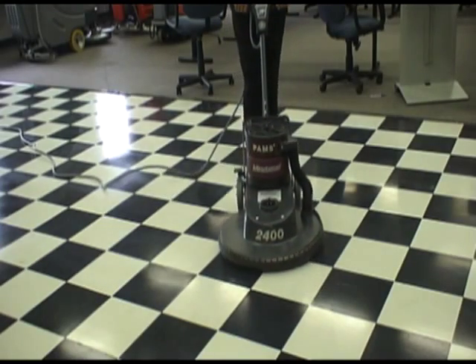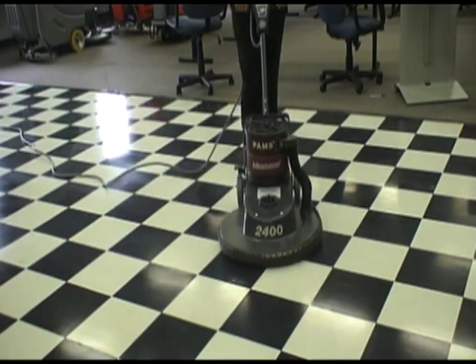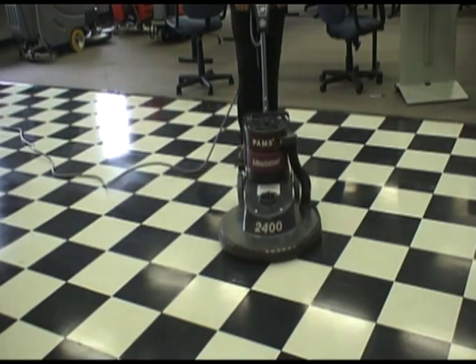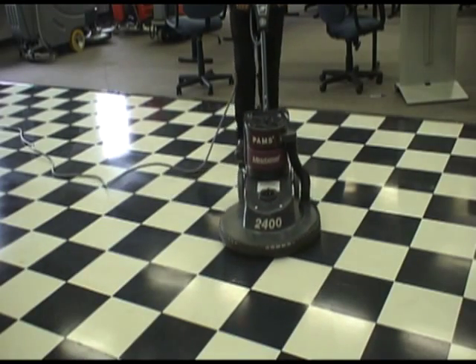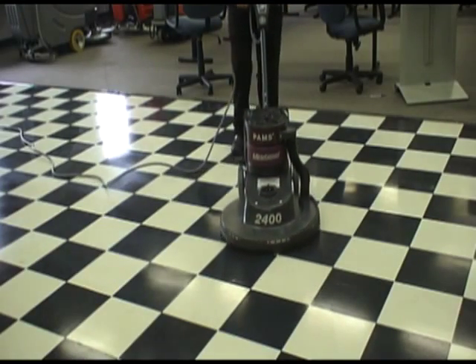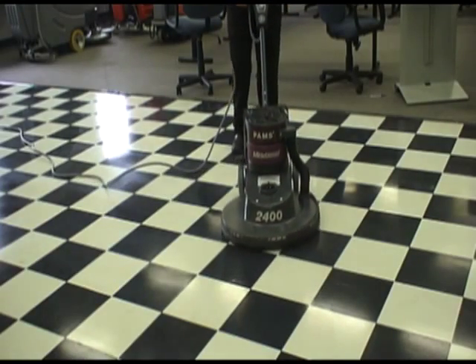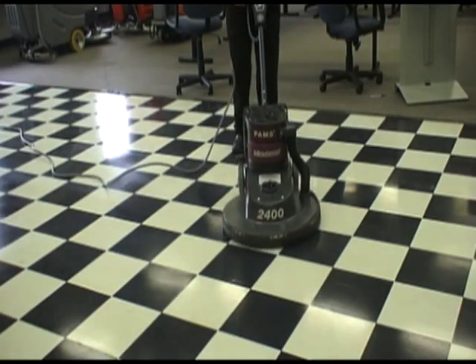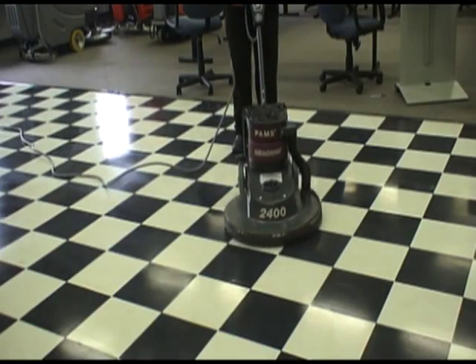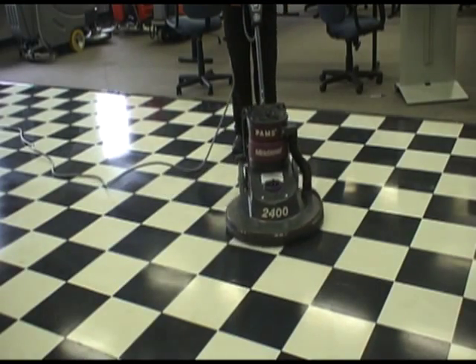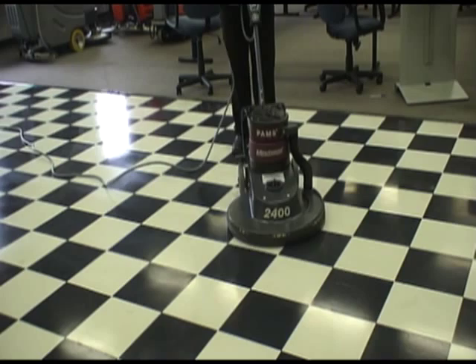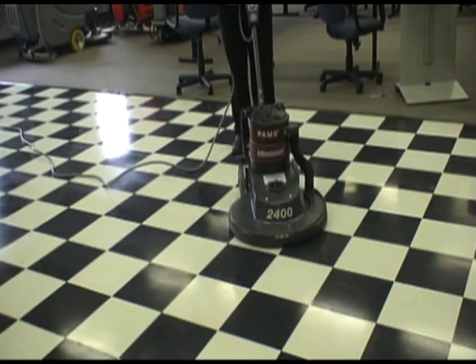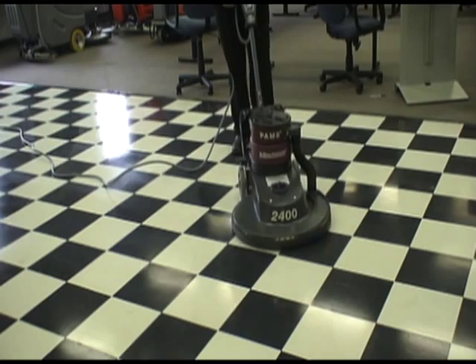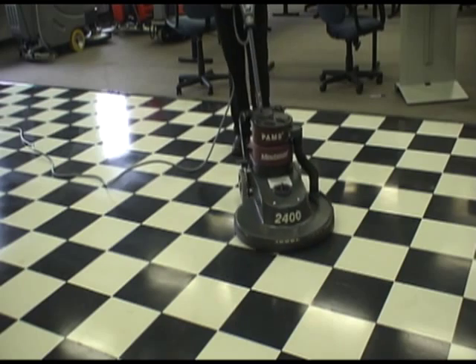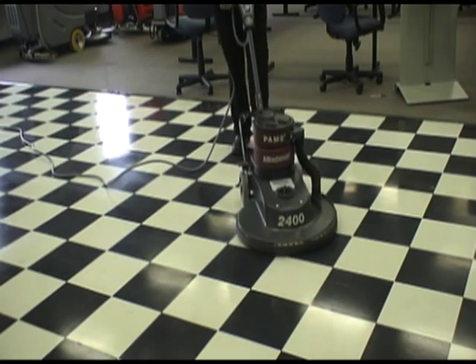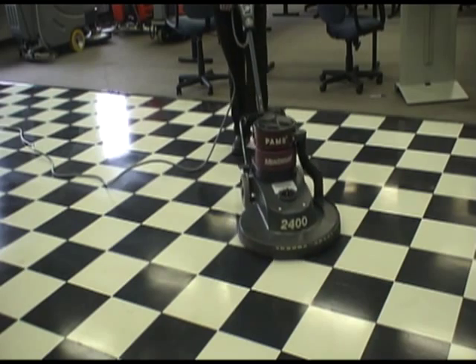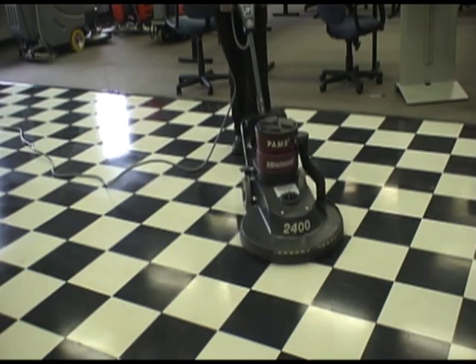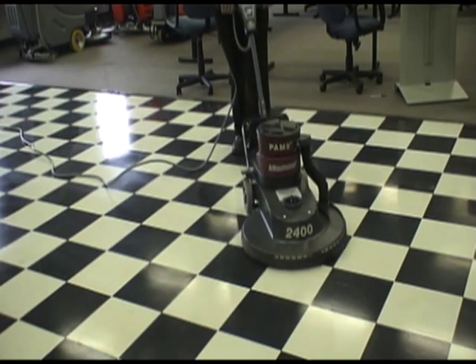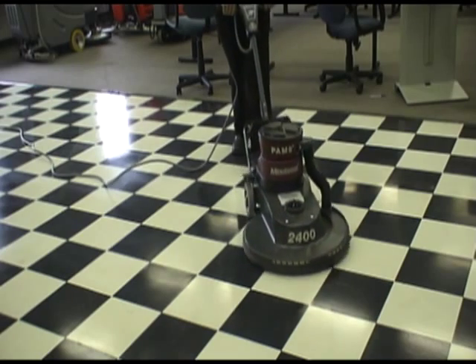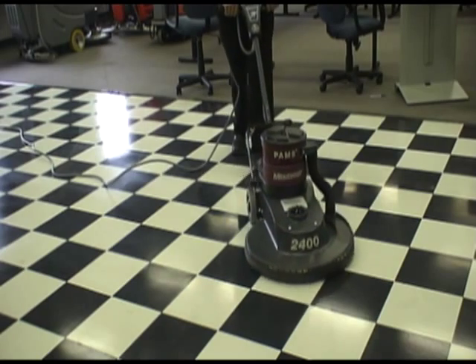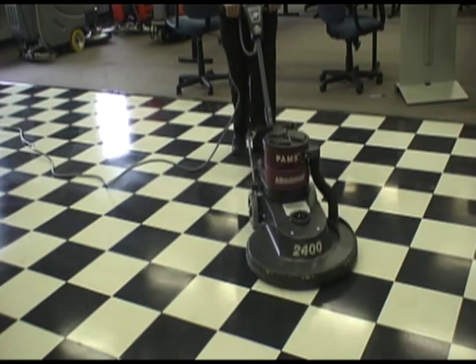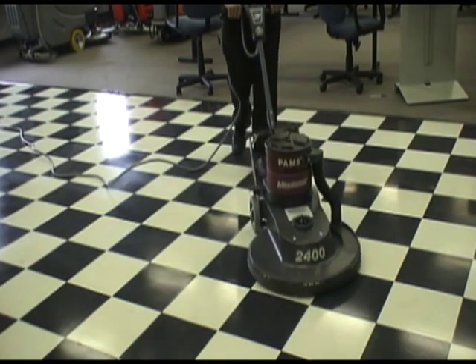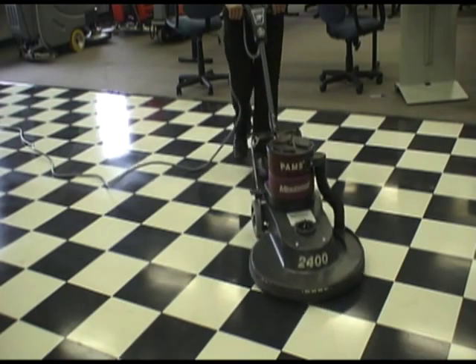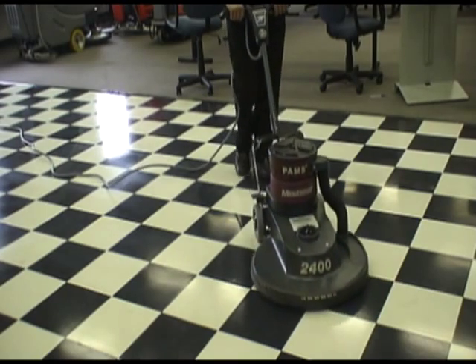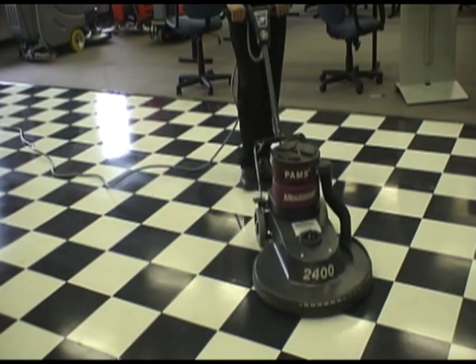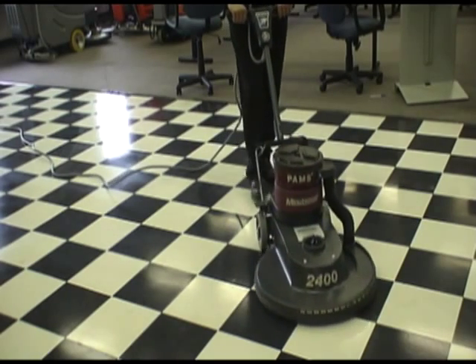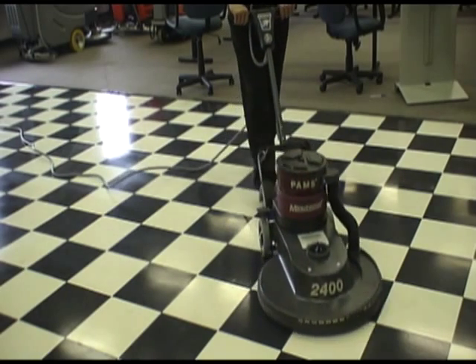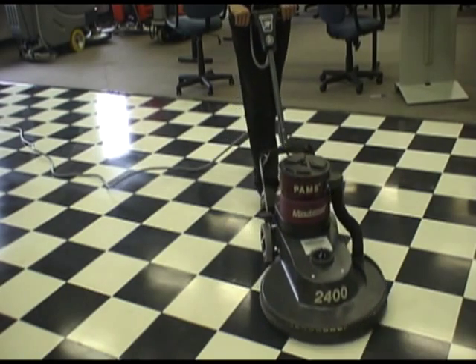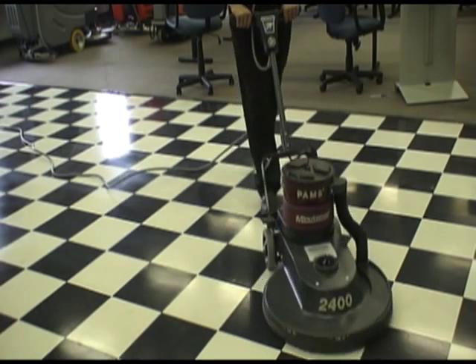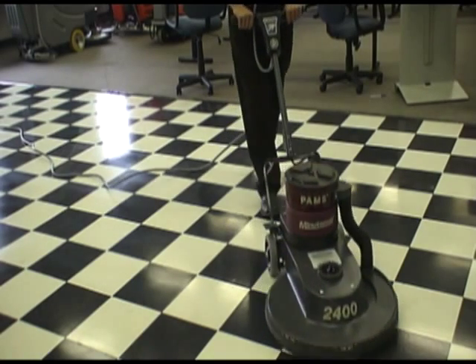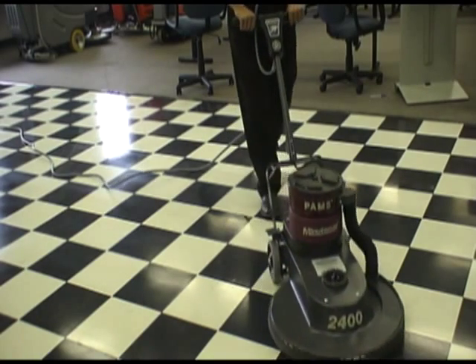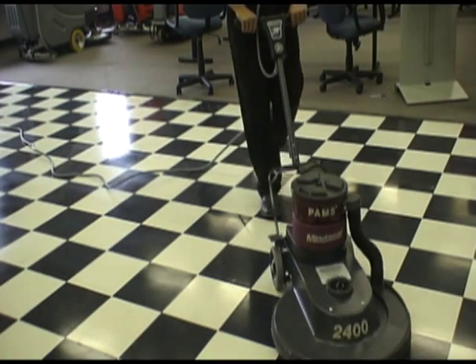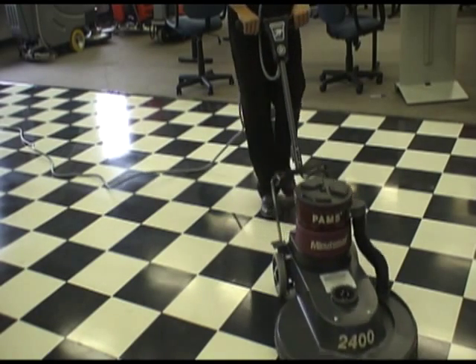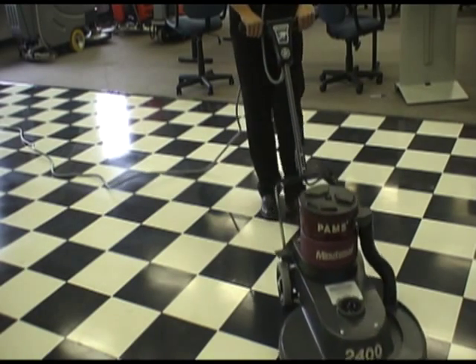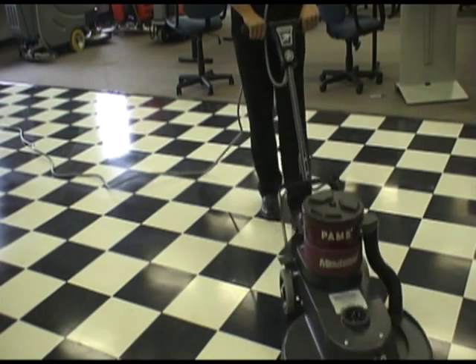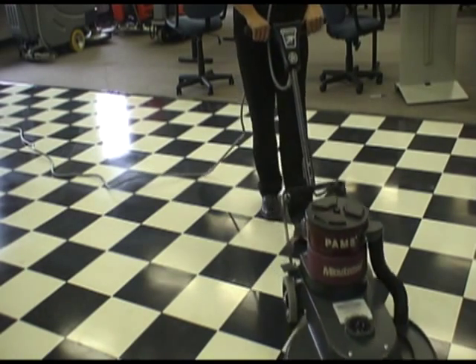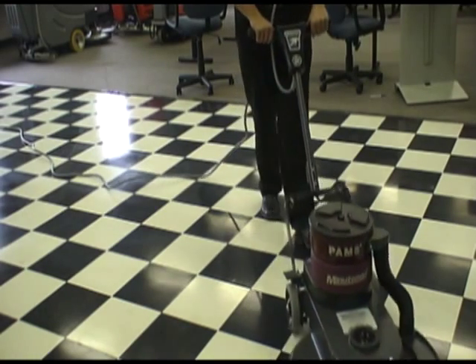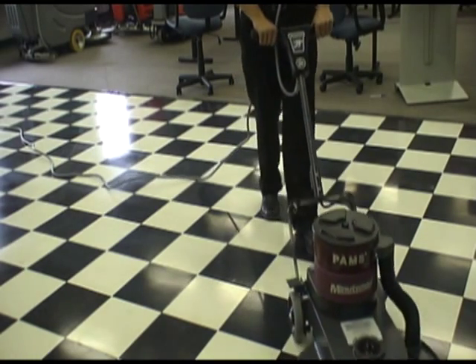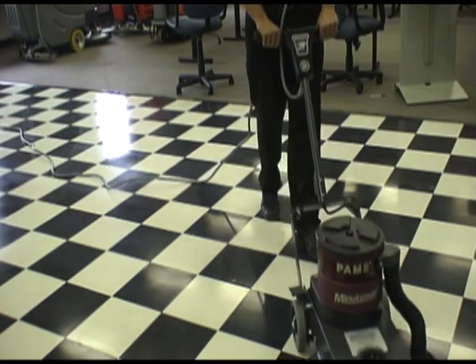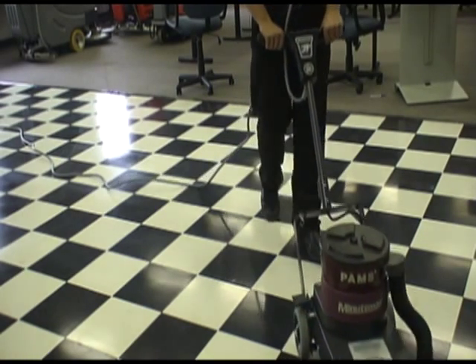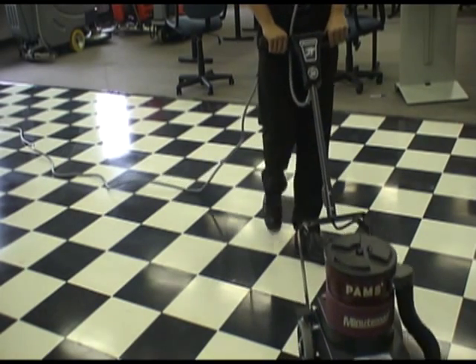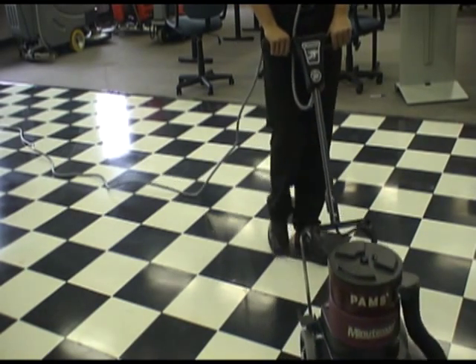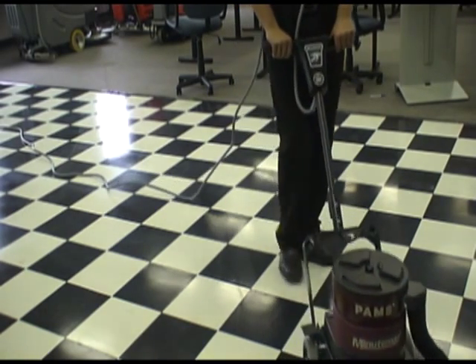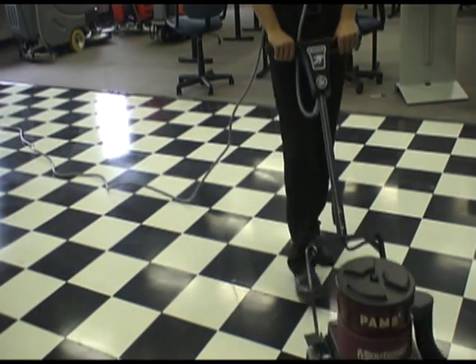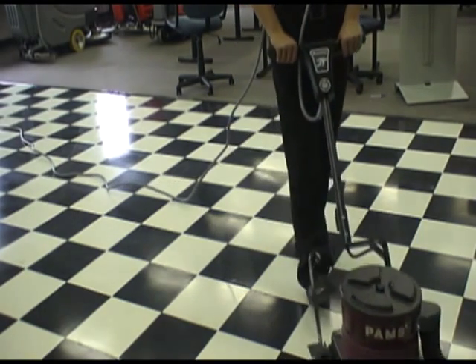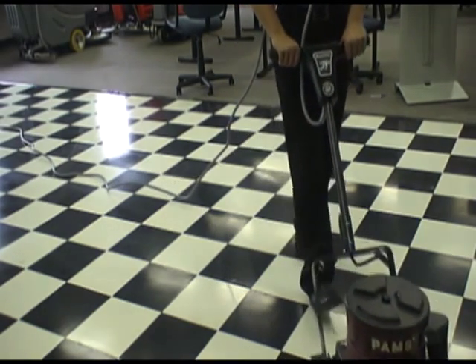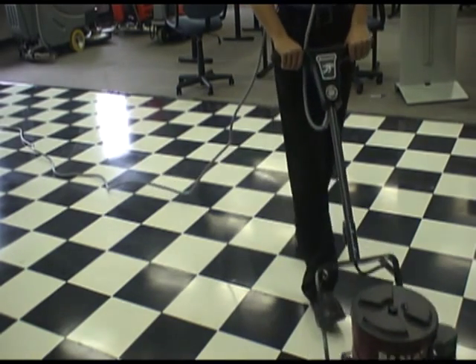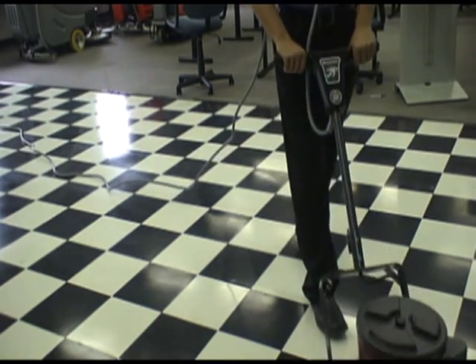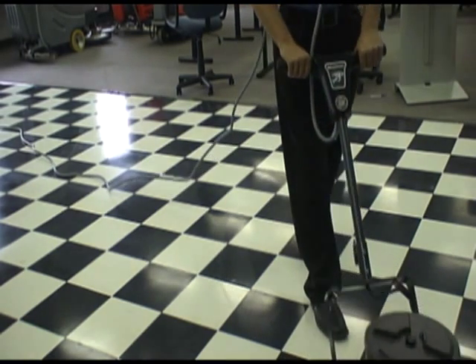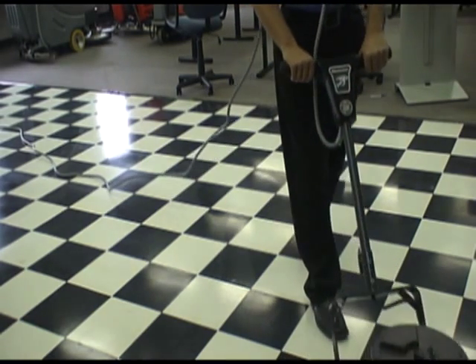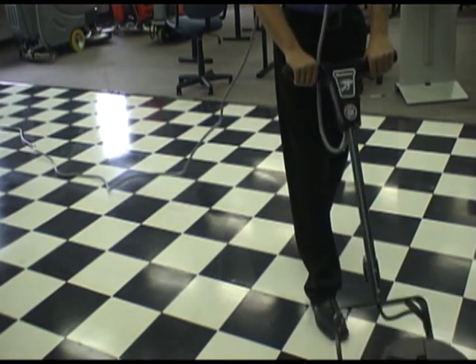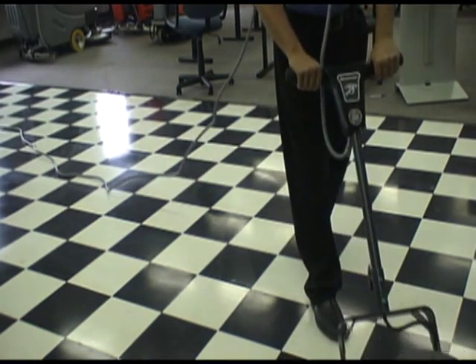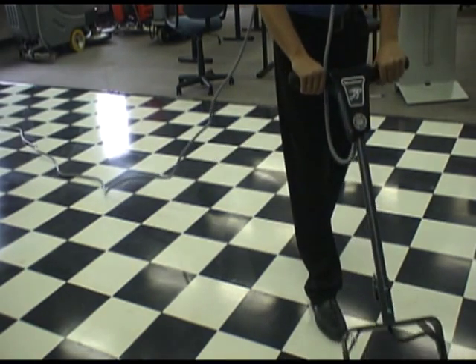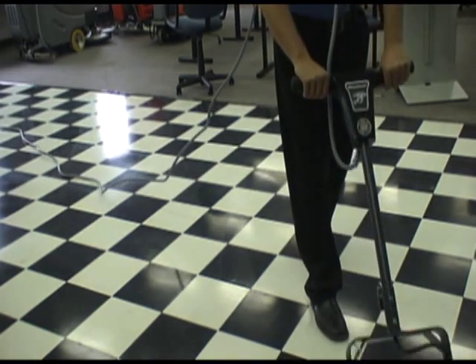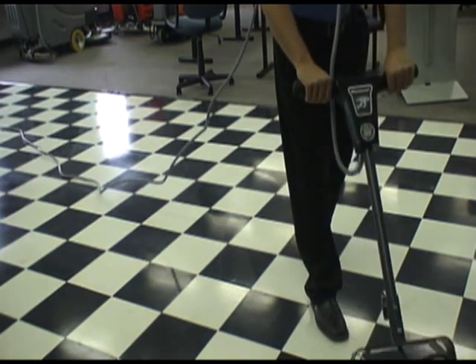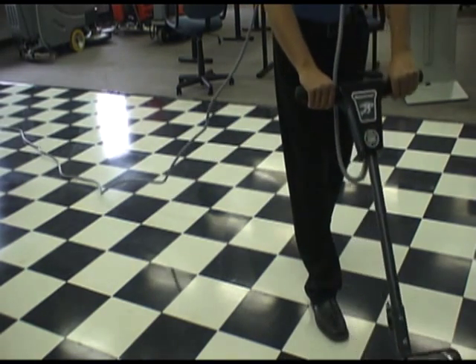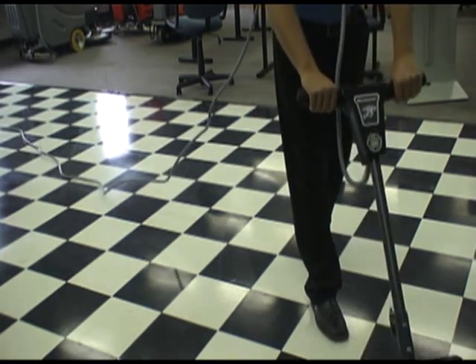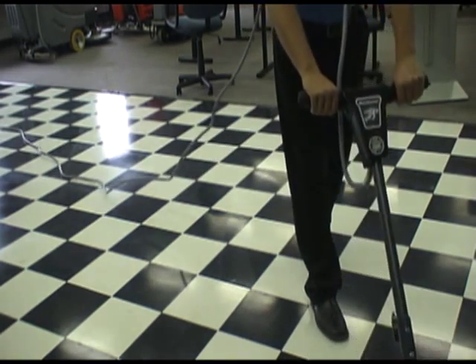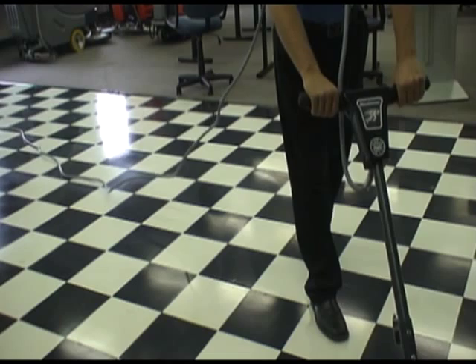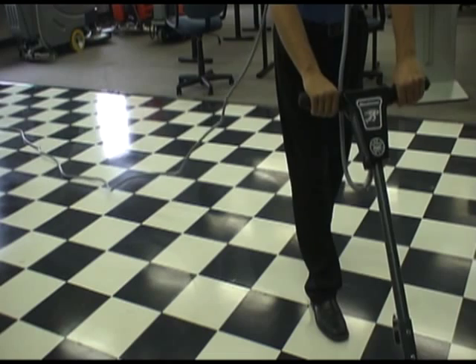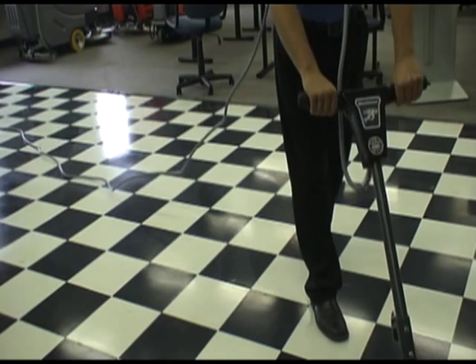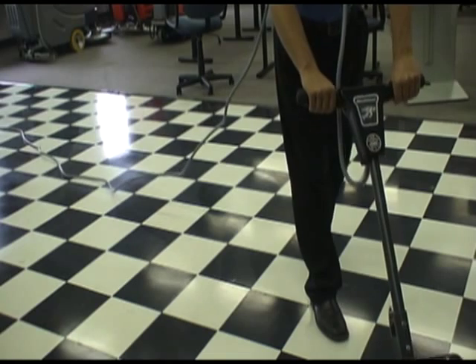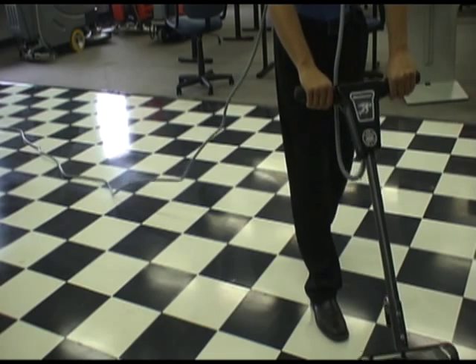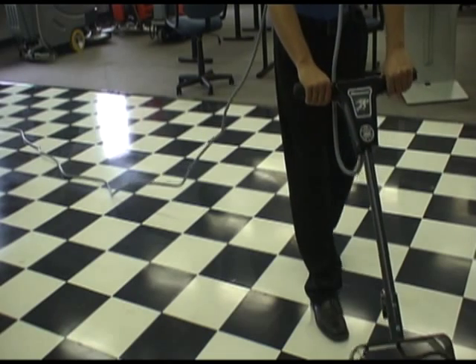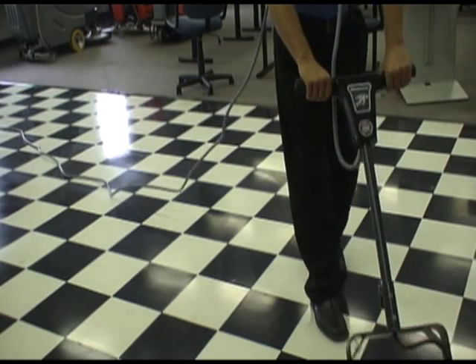This machine also comes with 6-inch non-marking rear wheels that are incorporated with Zert grease fittings for smooth operation.